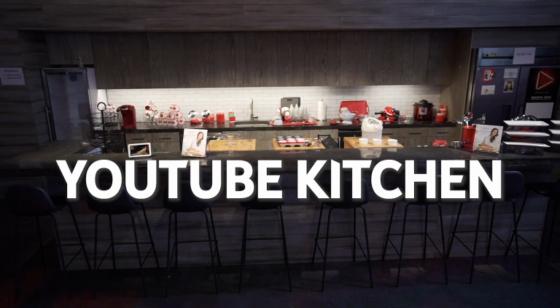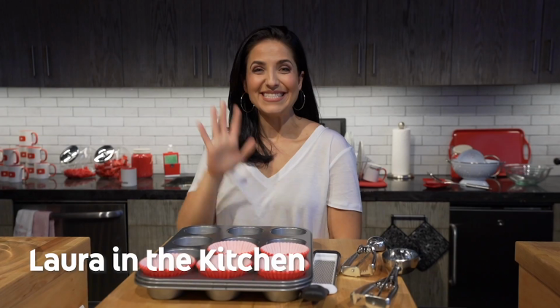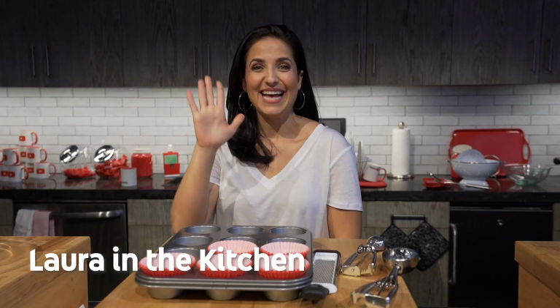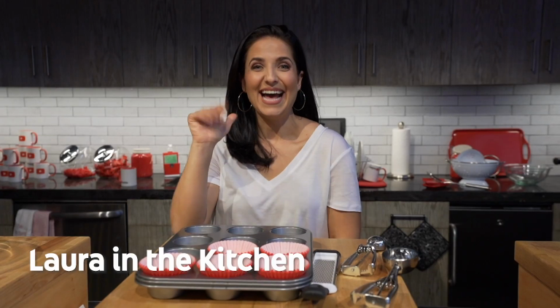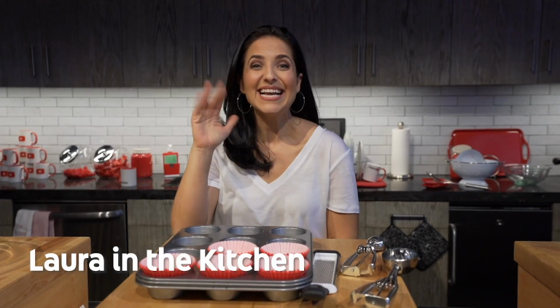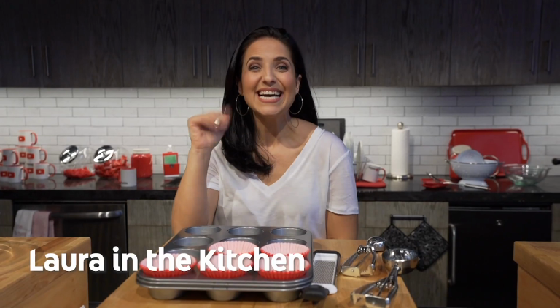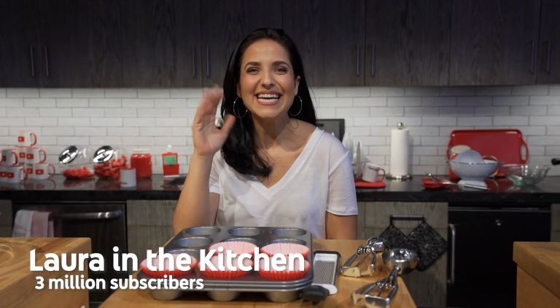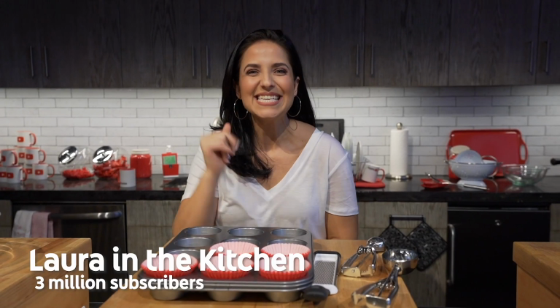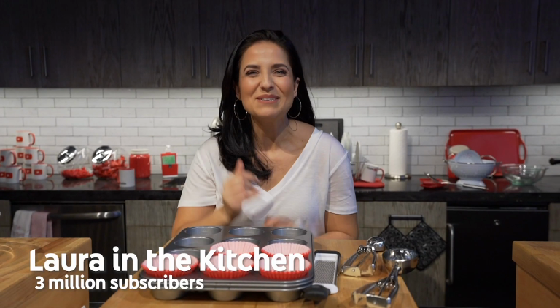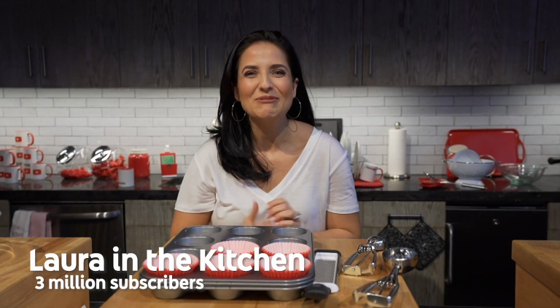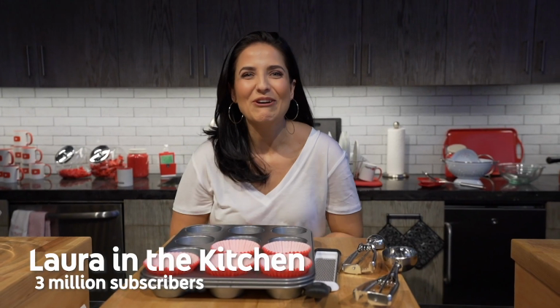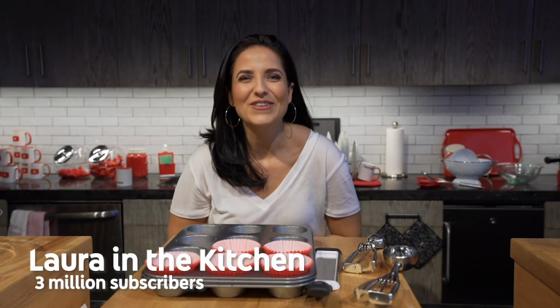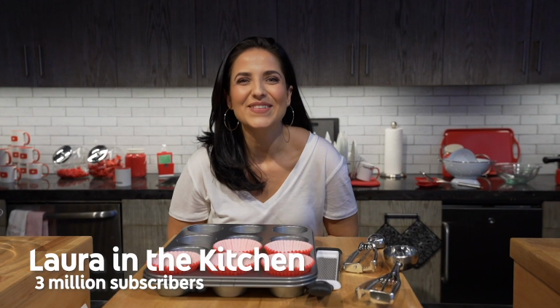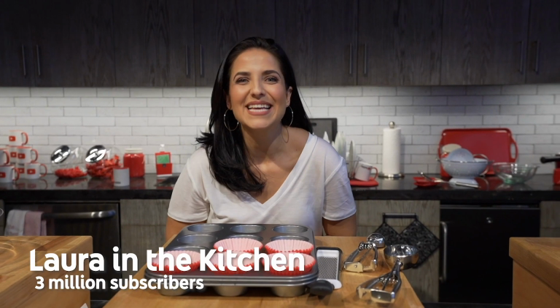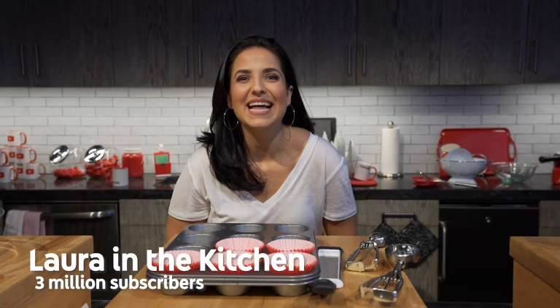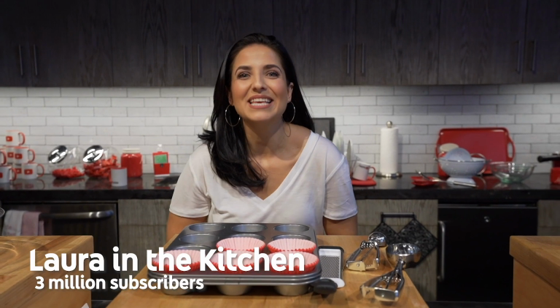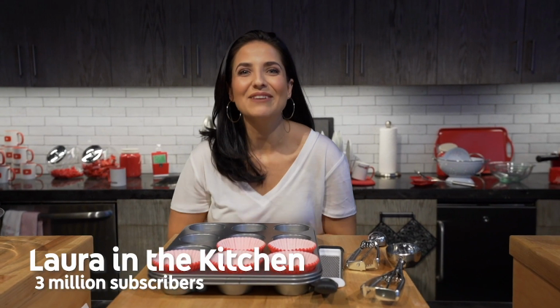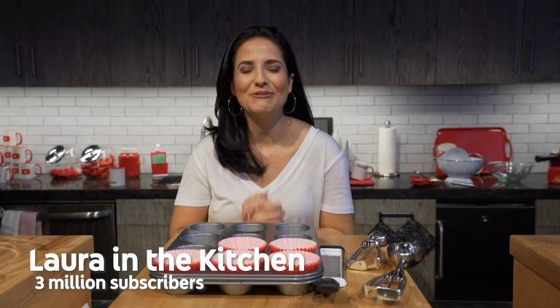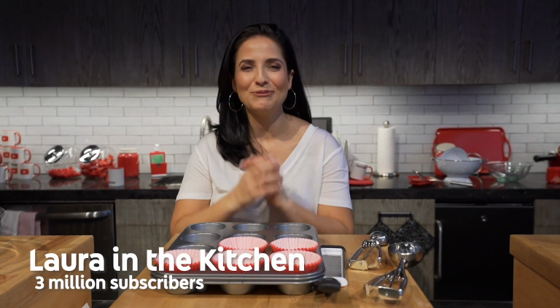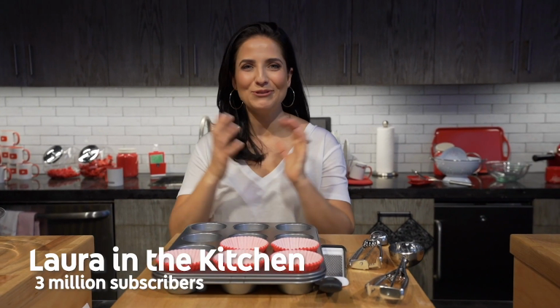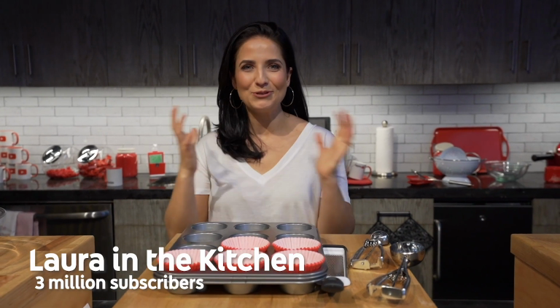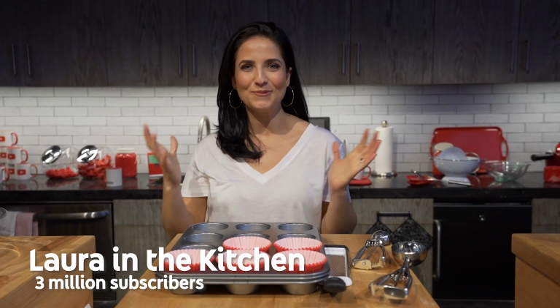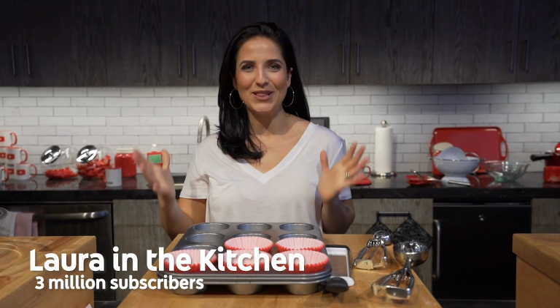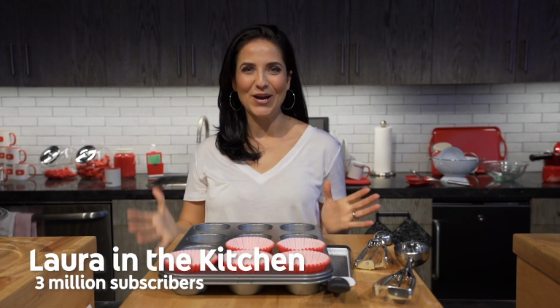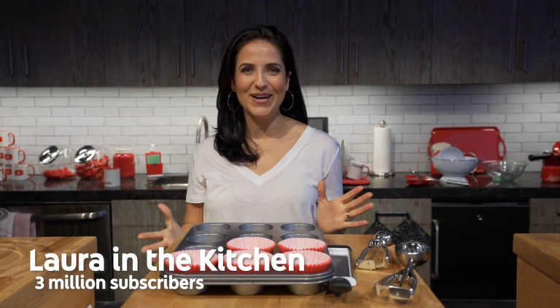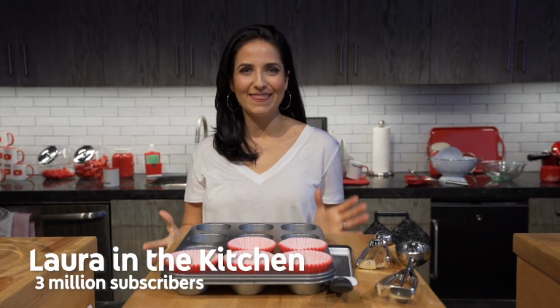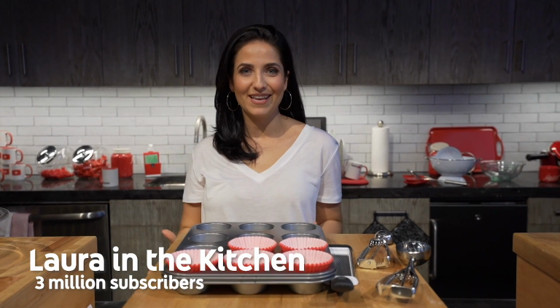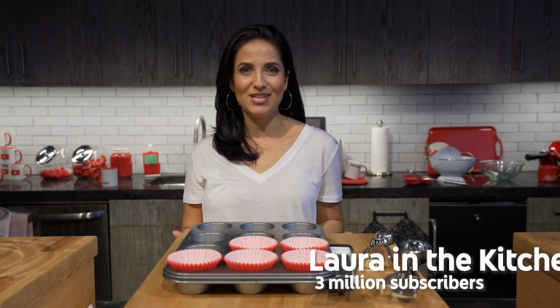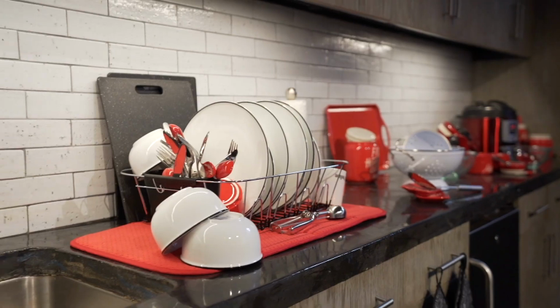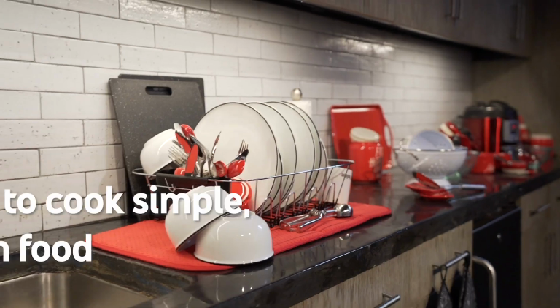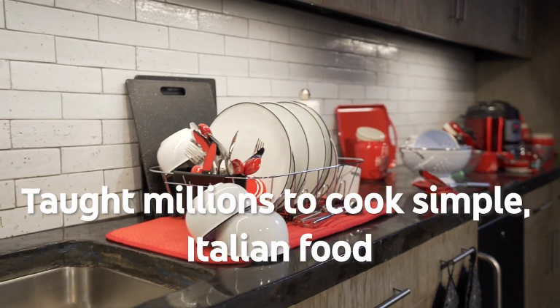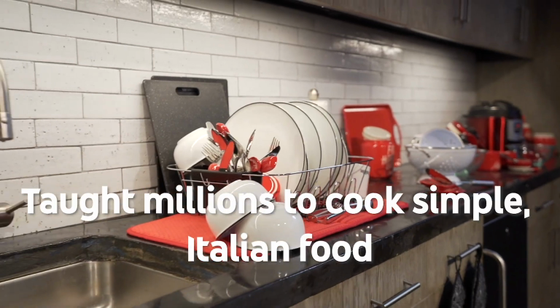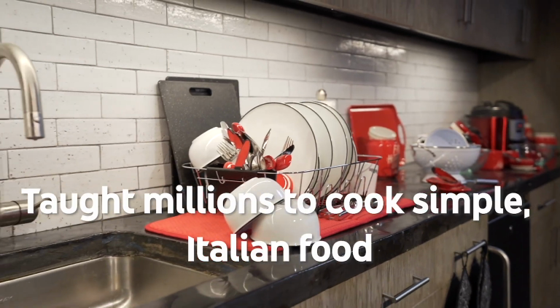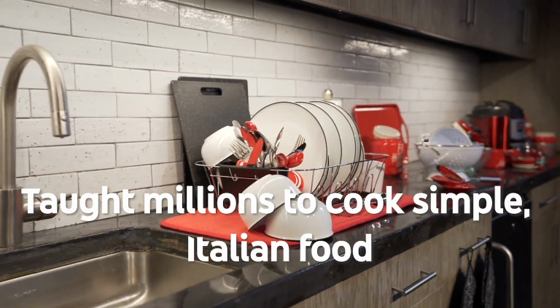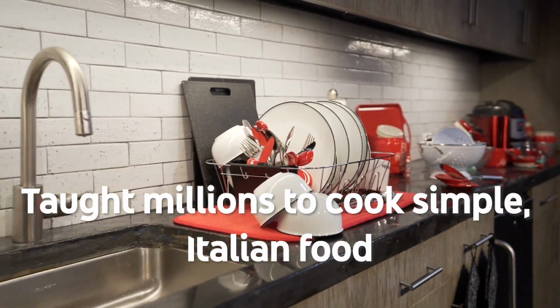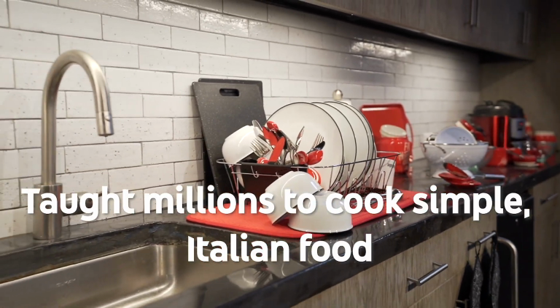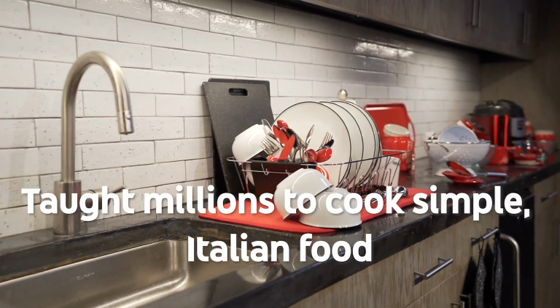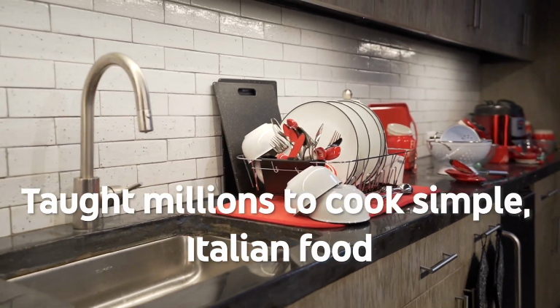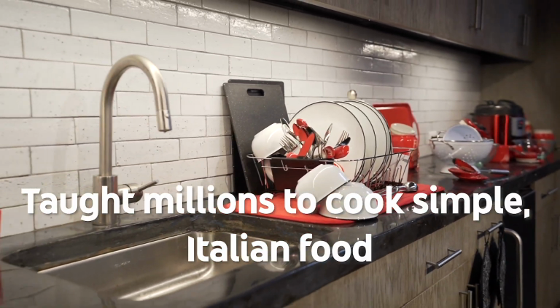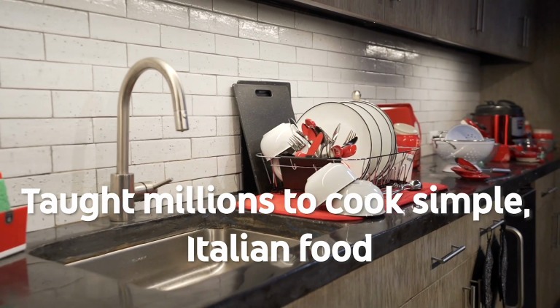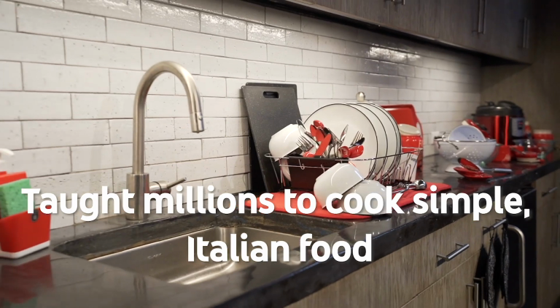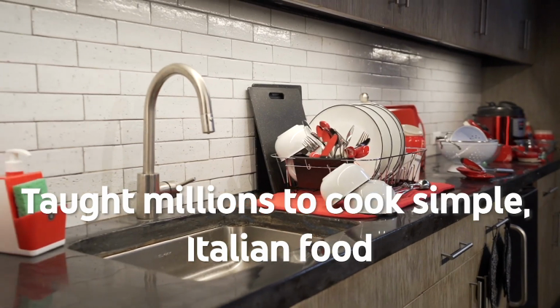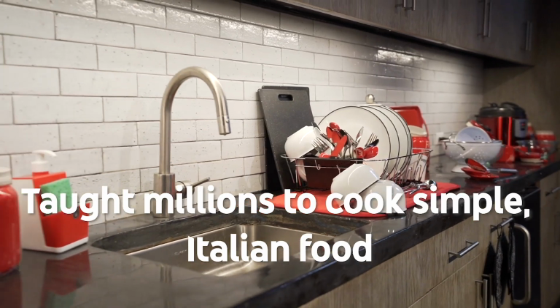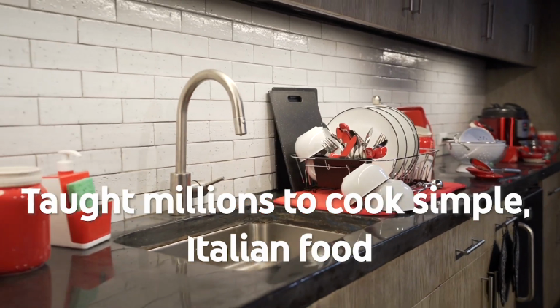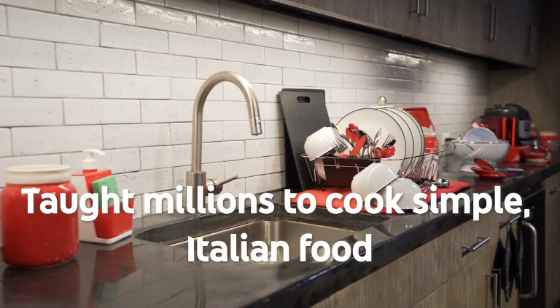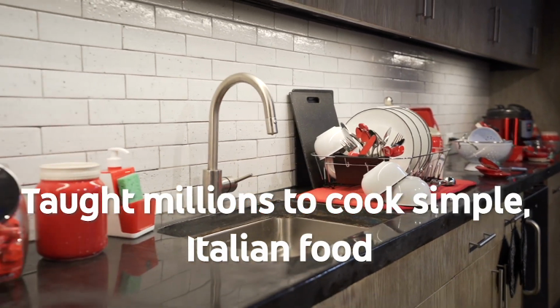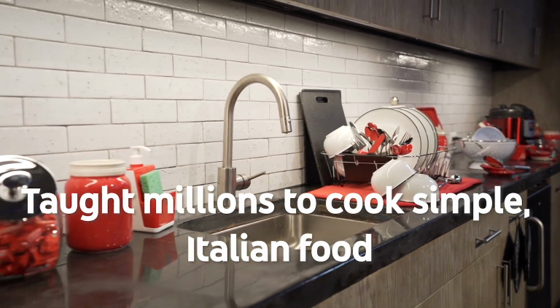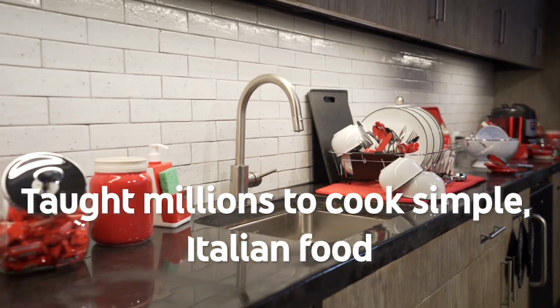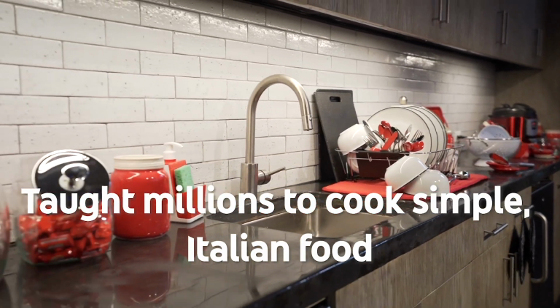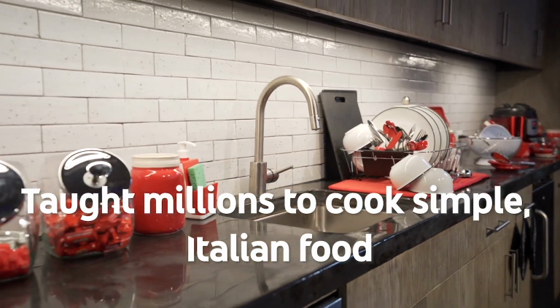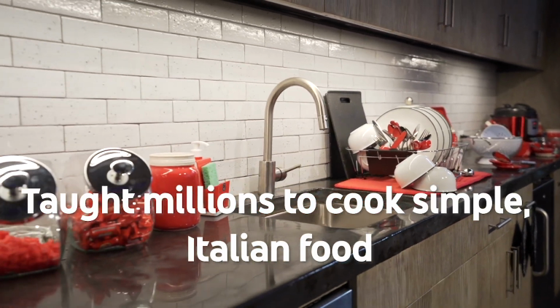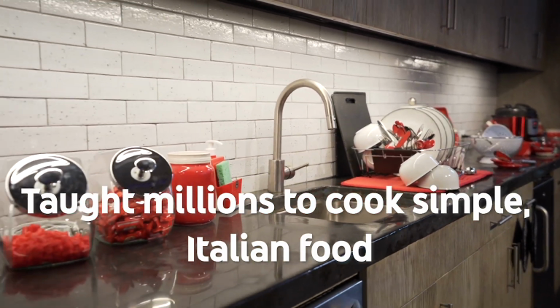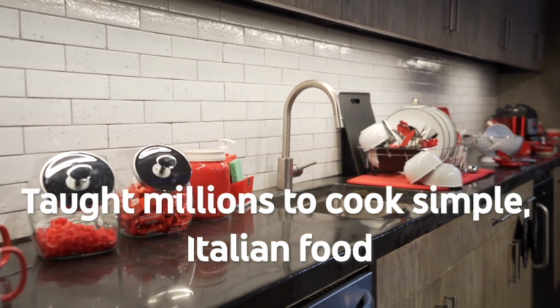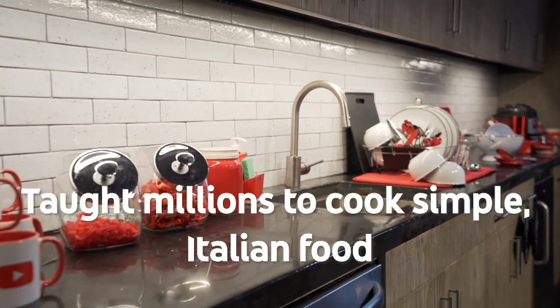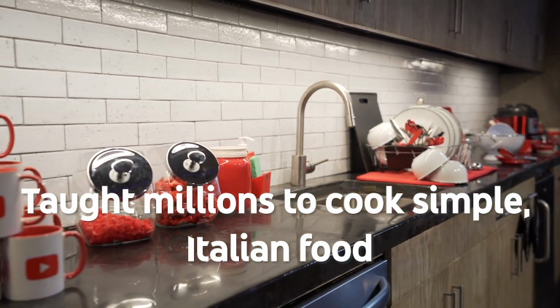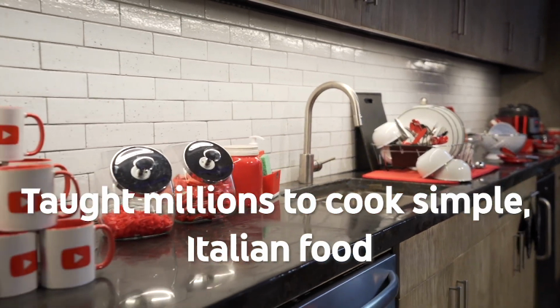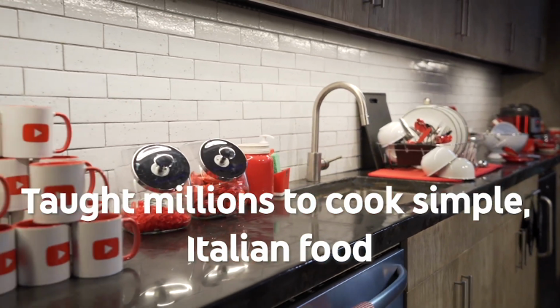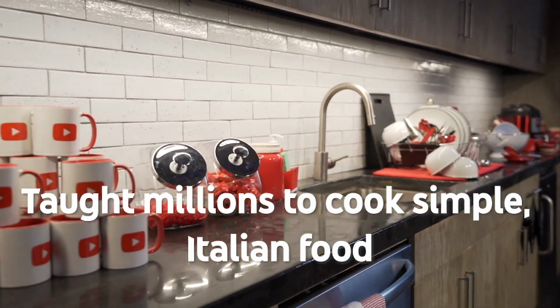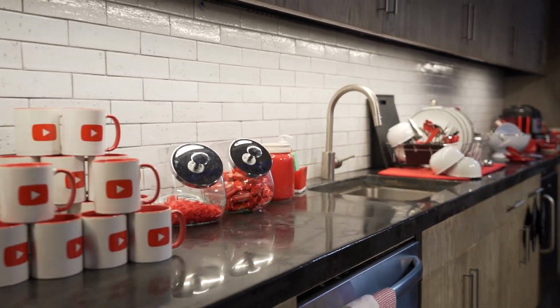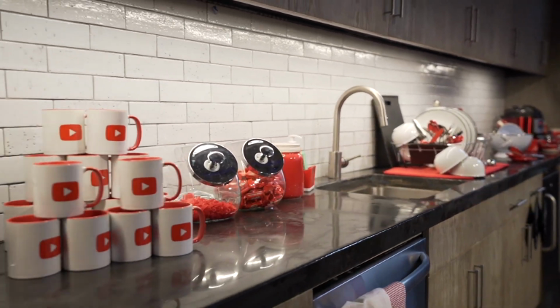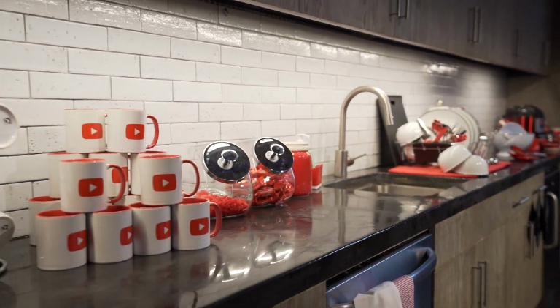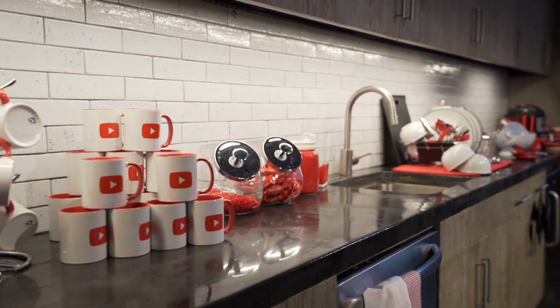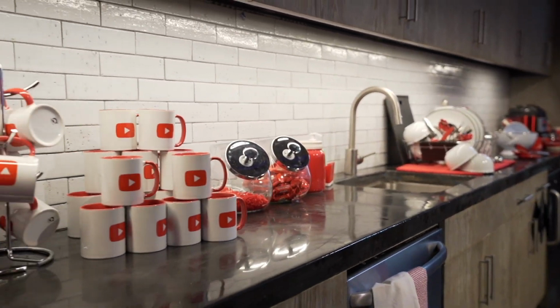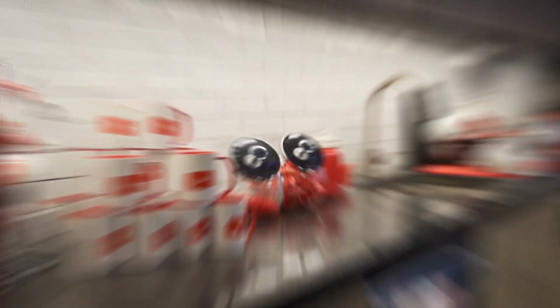Hi guys, I'm Laura Vitale from YouTube's Laura in the Kitchen — your home for all things easy, delicious, and accessible.